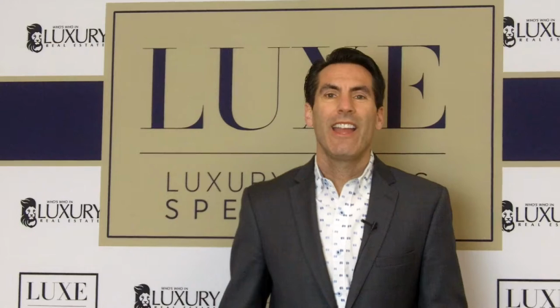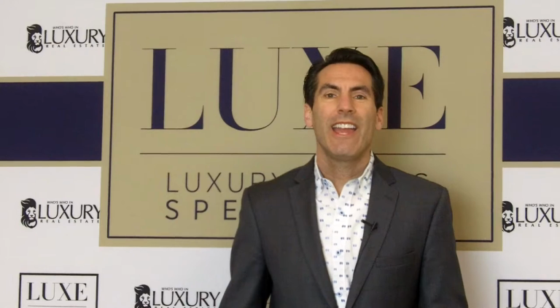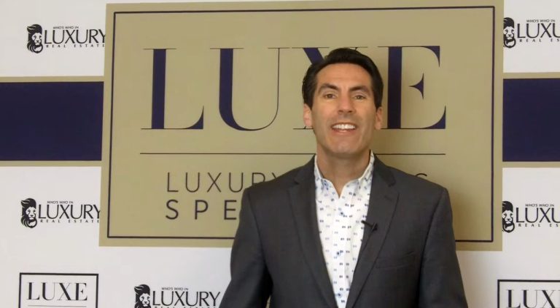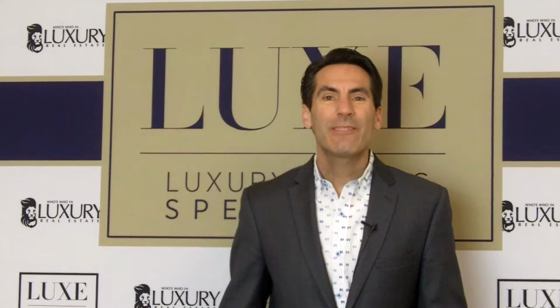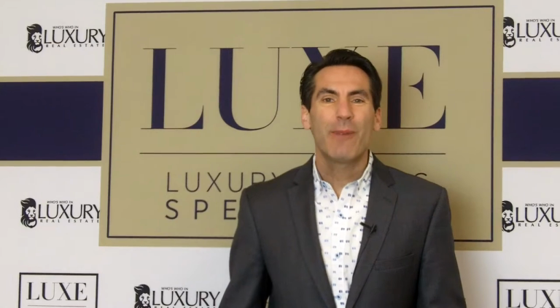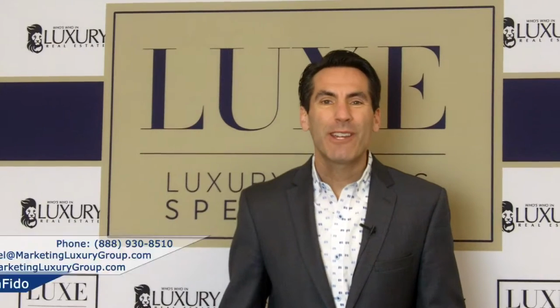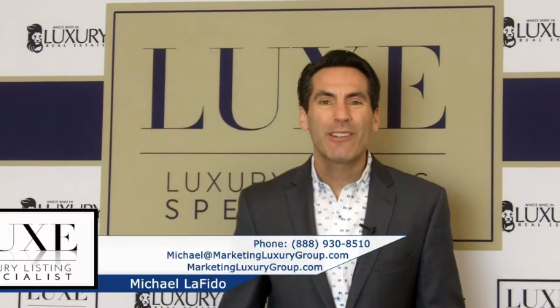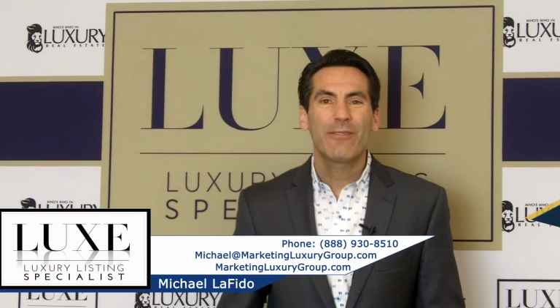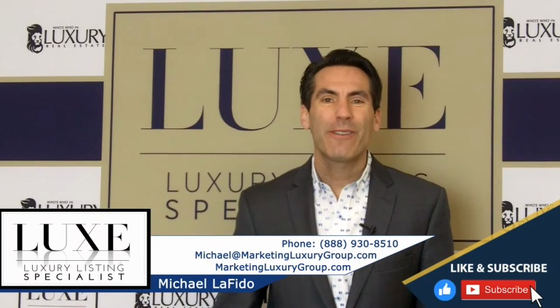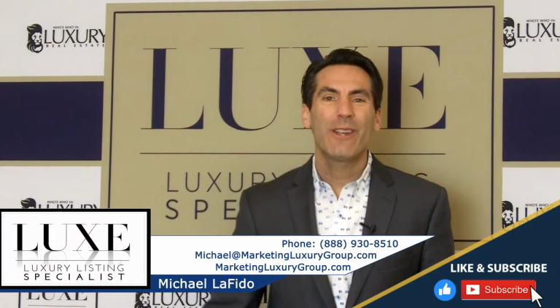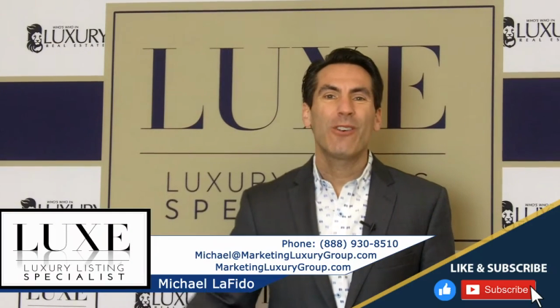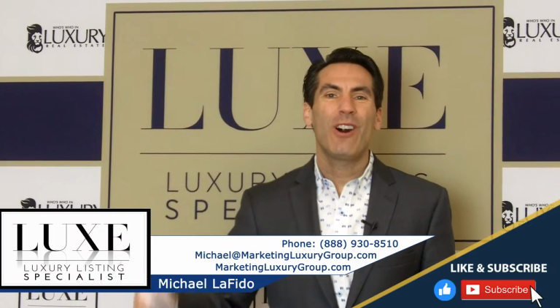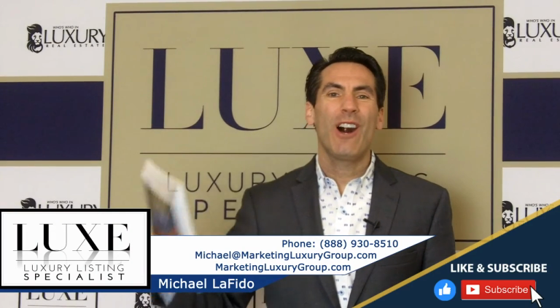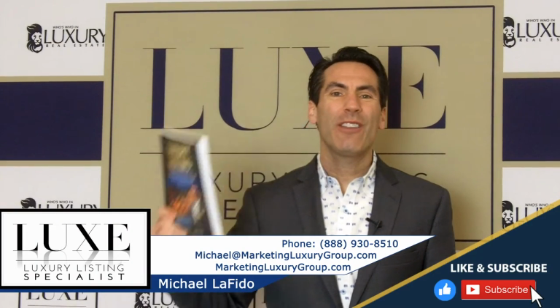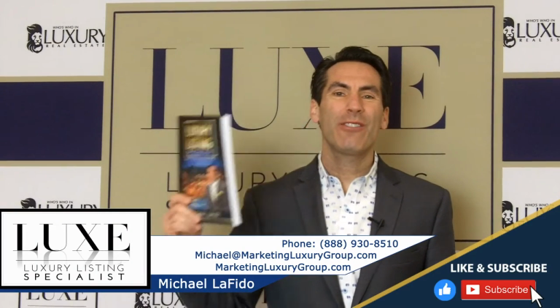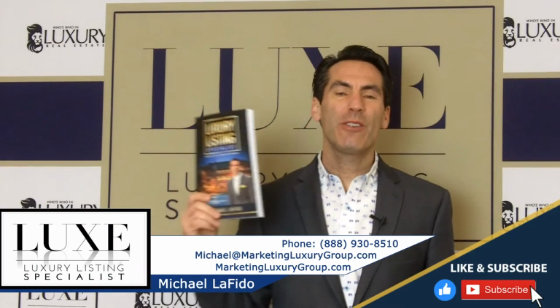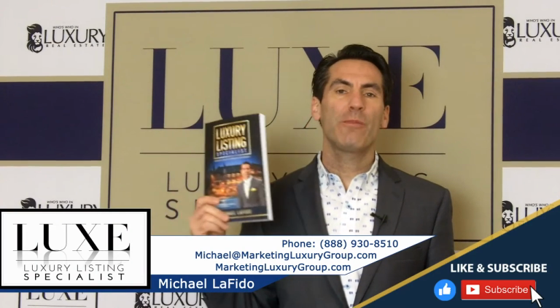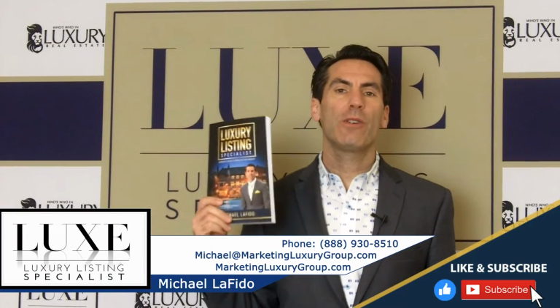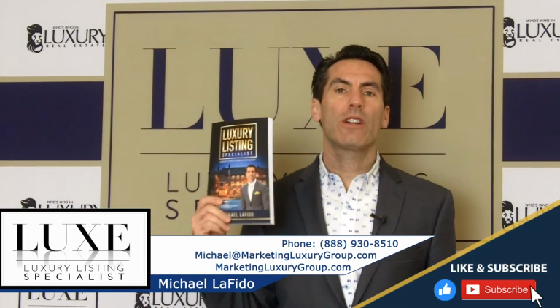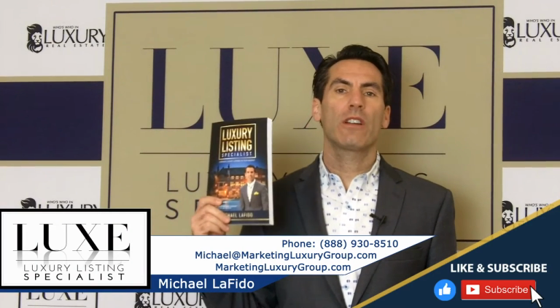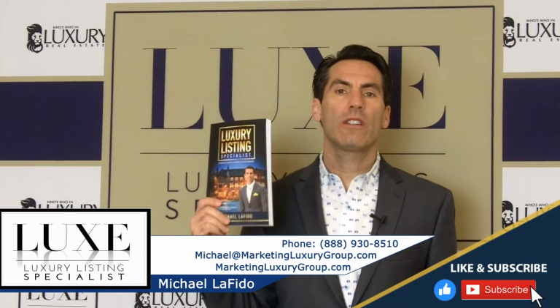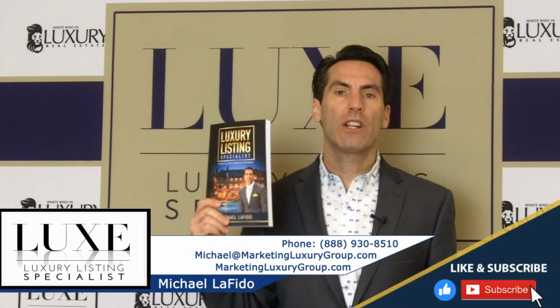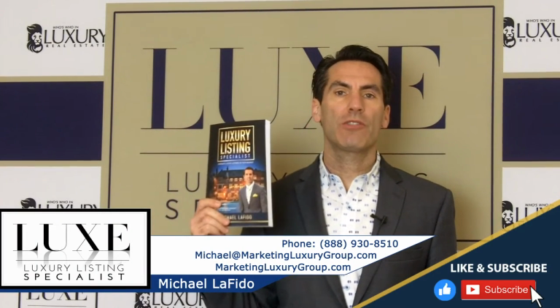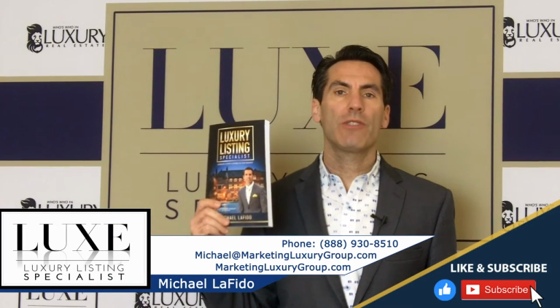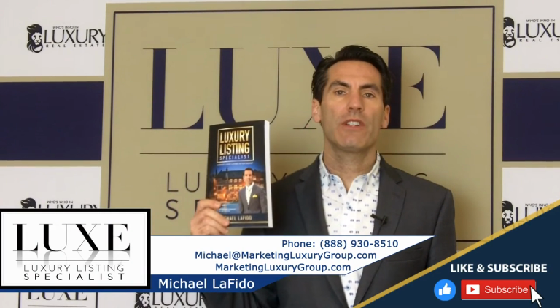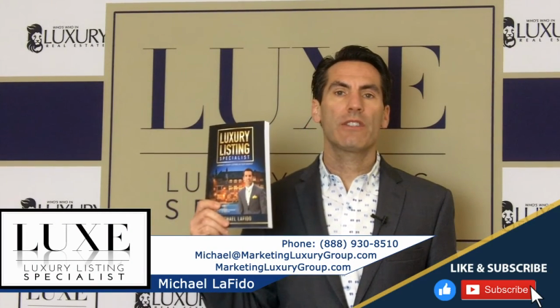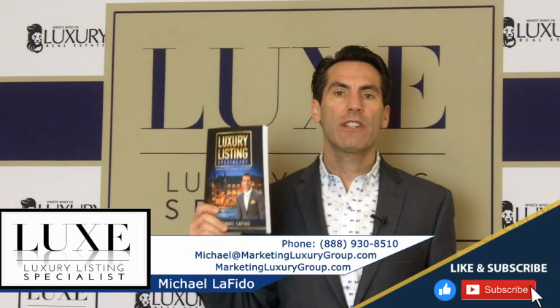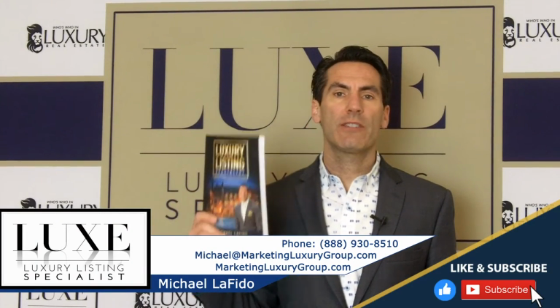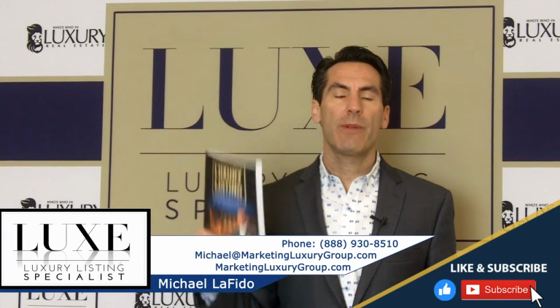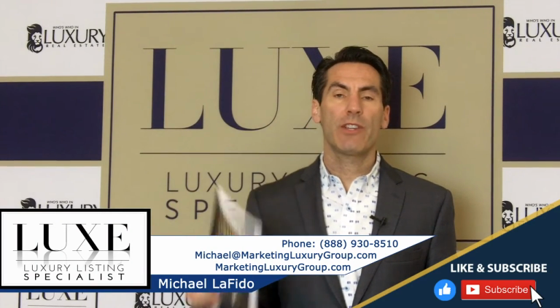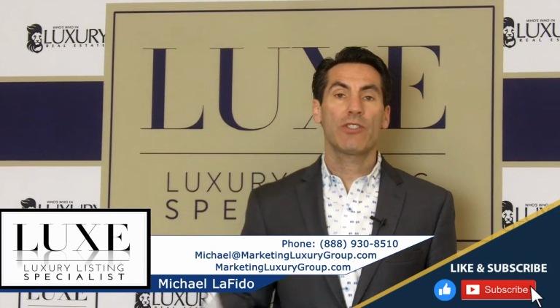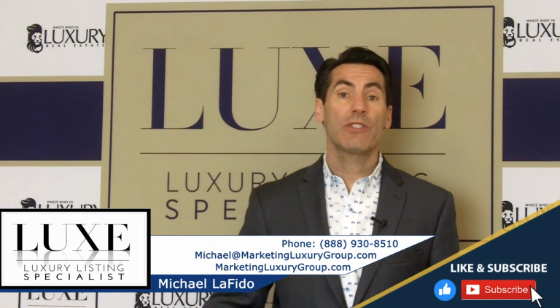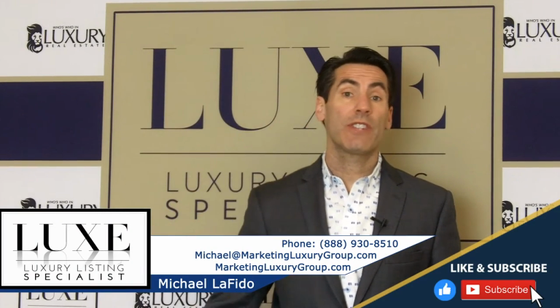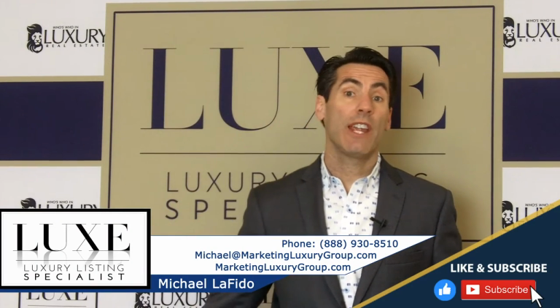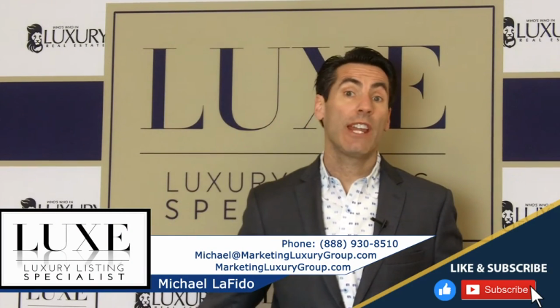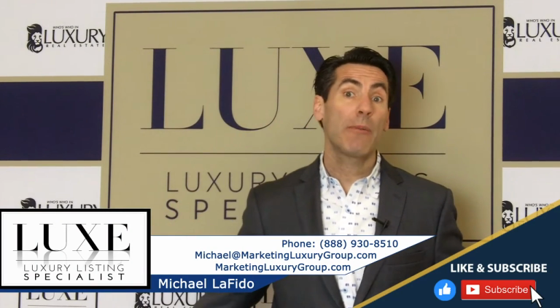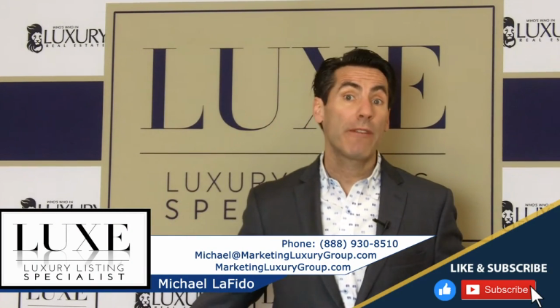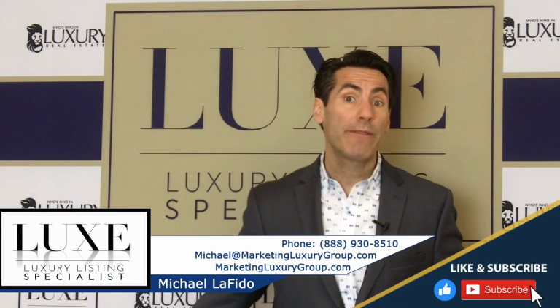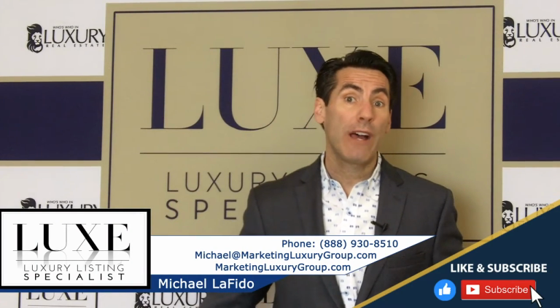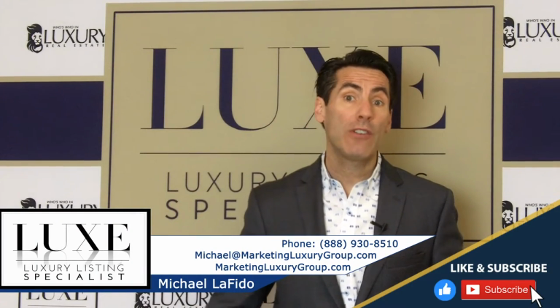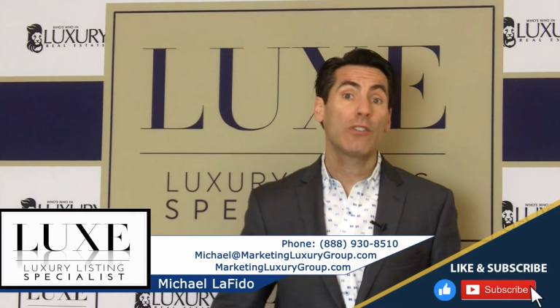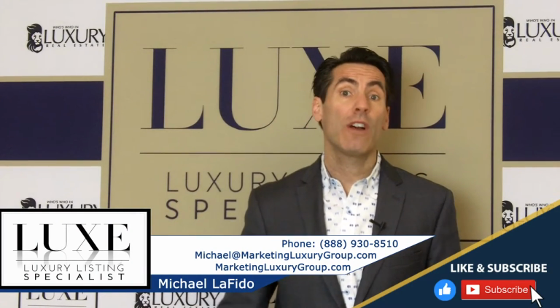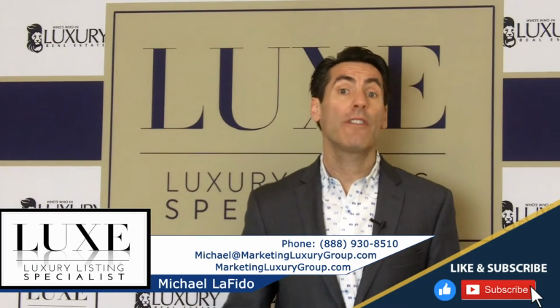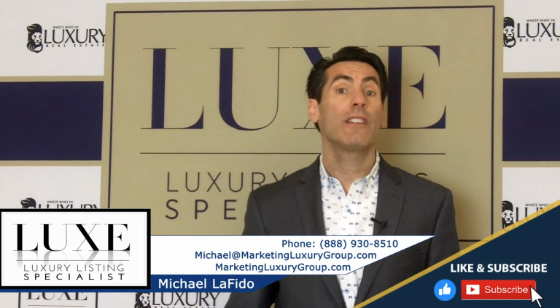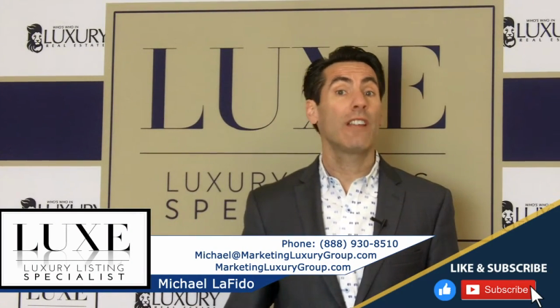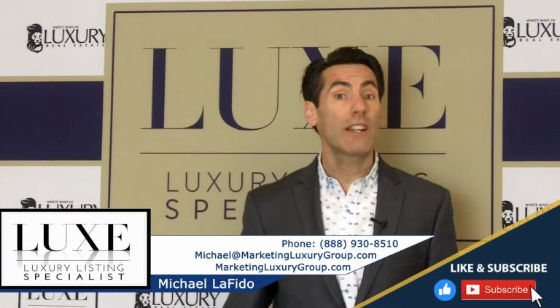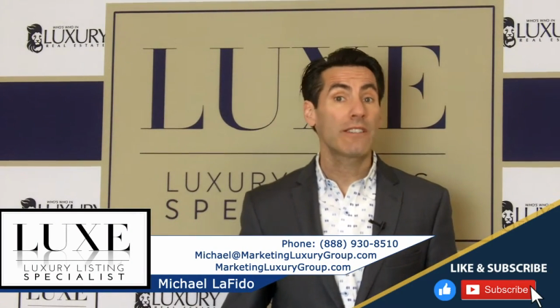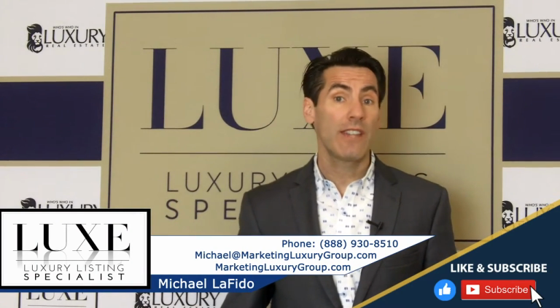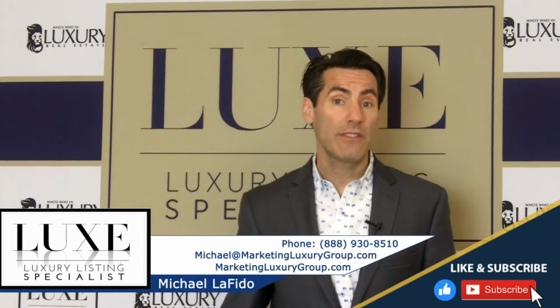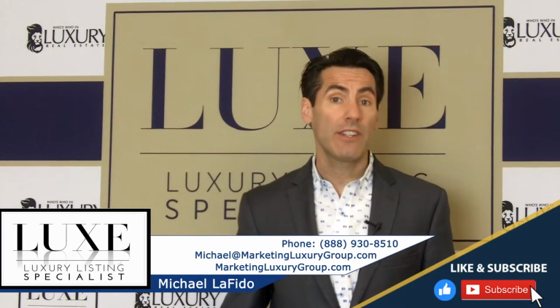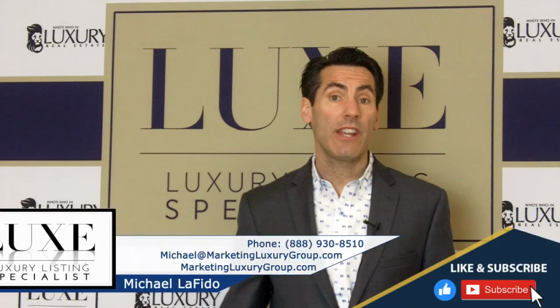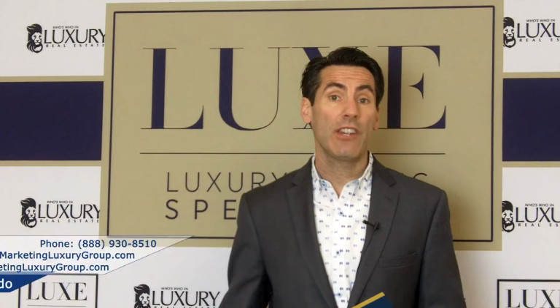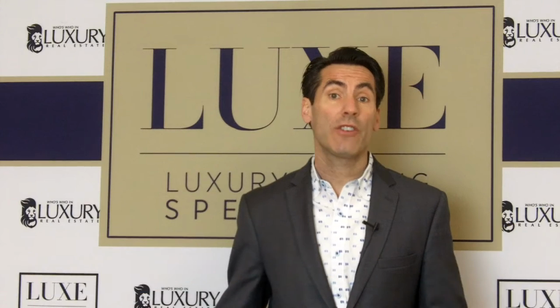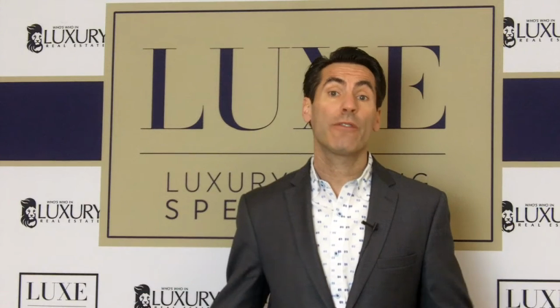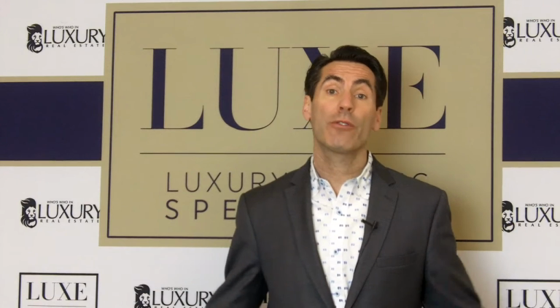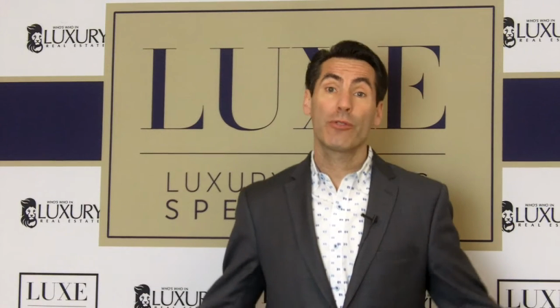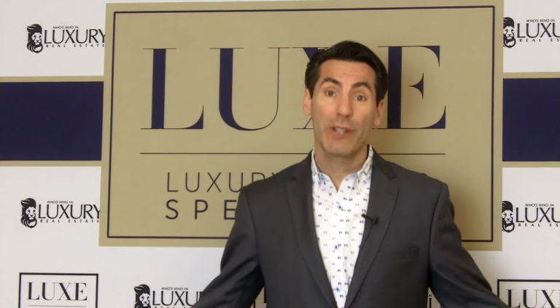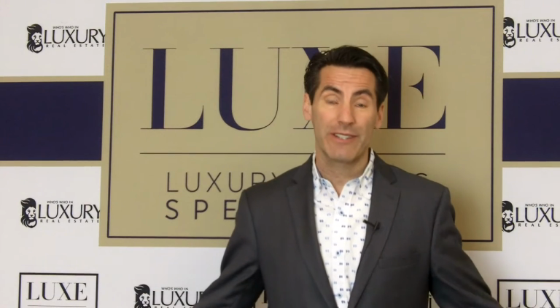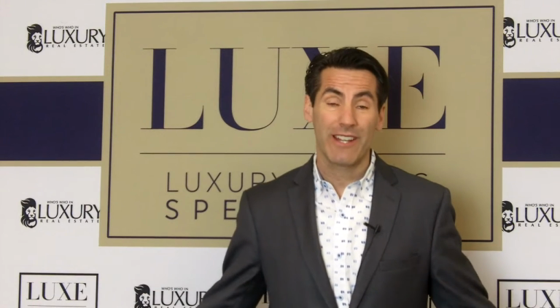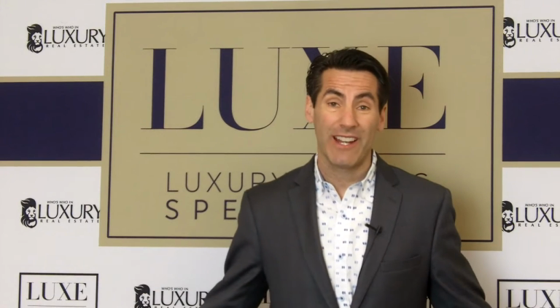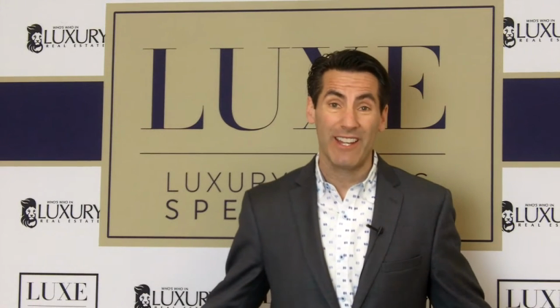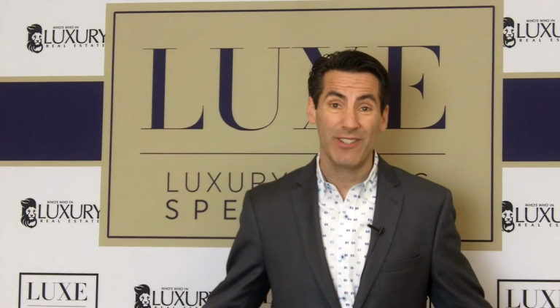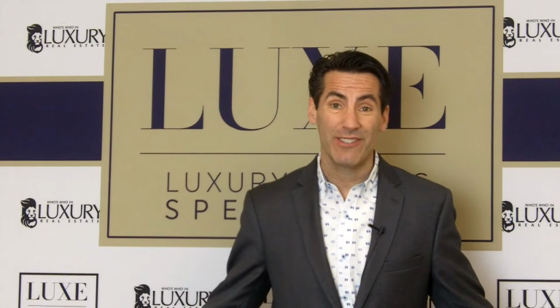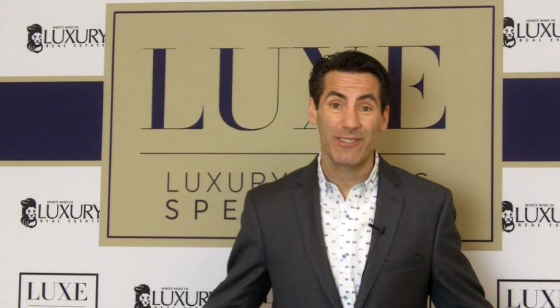Hey, it's Michael Lofito, author of the book Luxury Listing Specialist, and I'm the founder of the Lux Designation for Real Estate Agents.